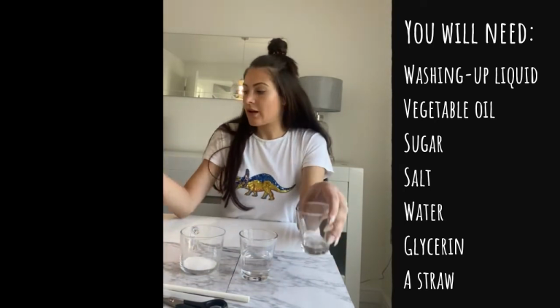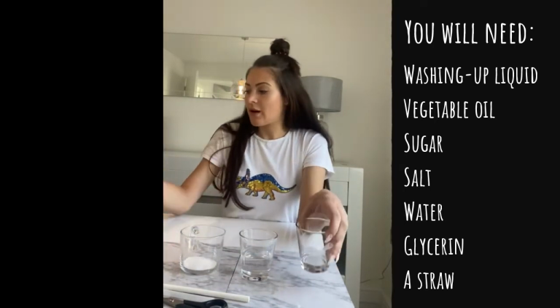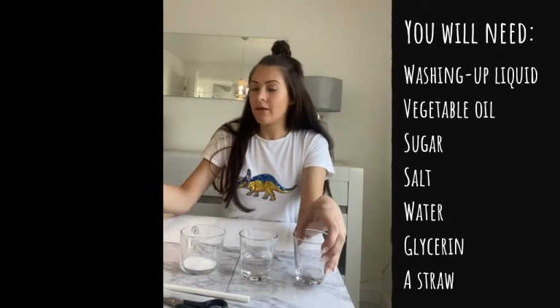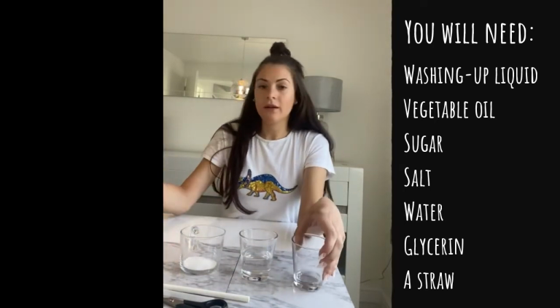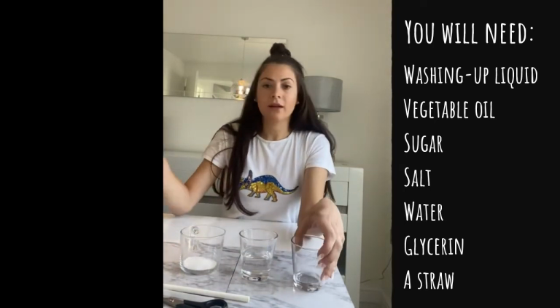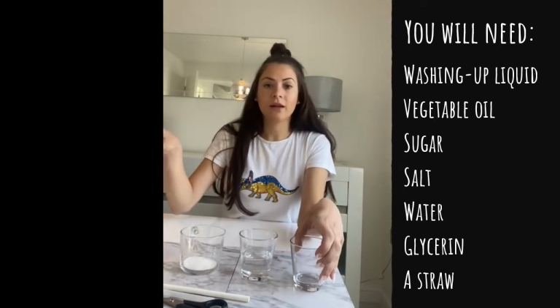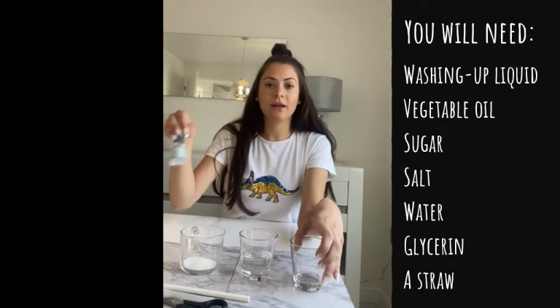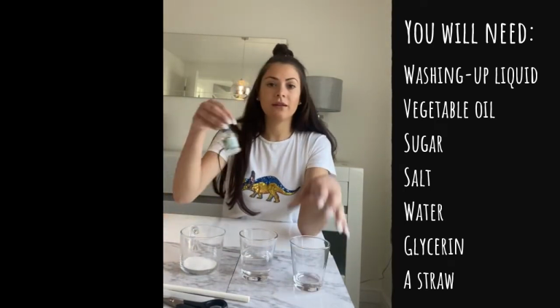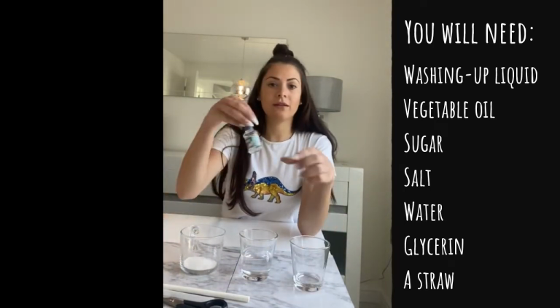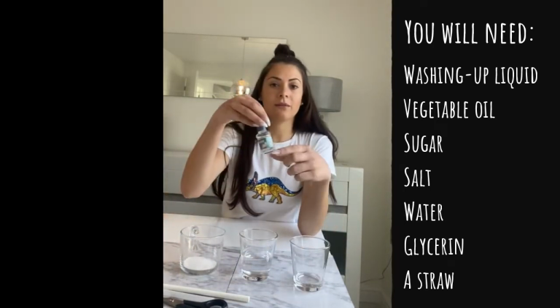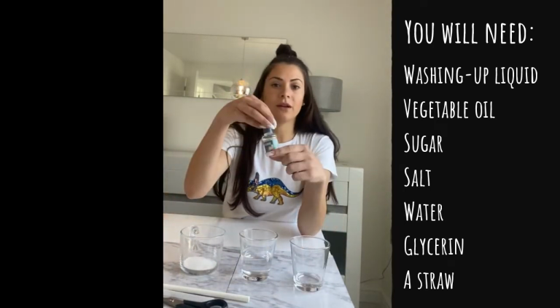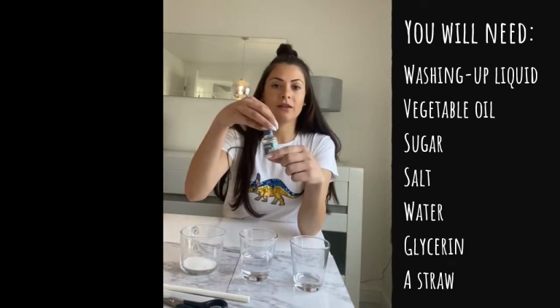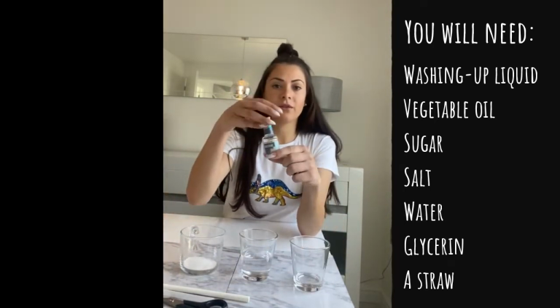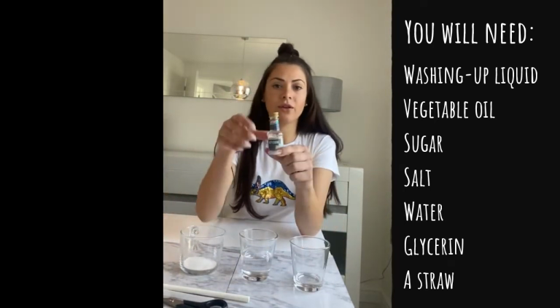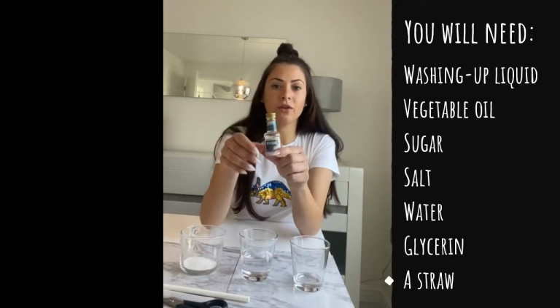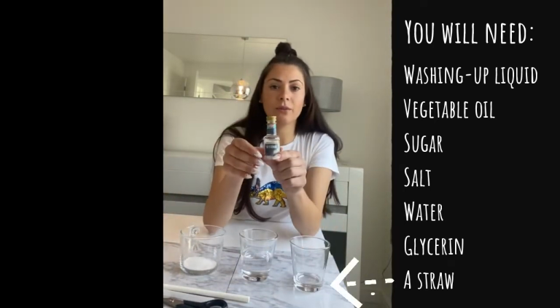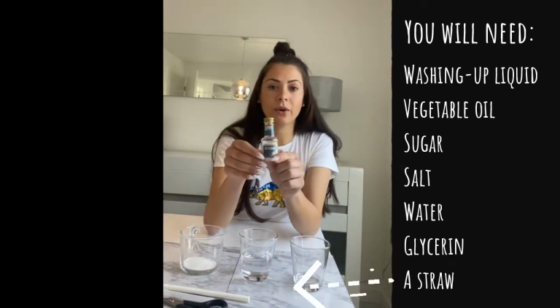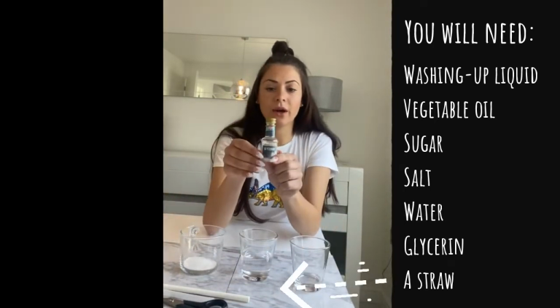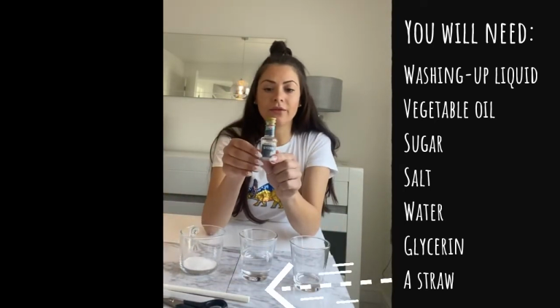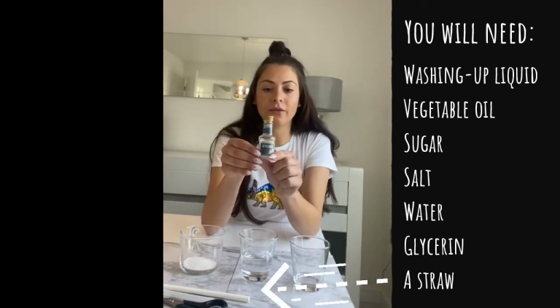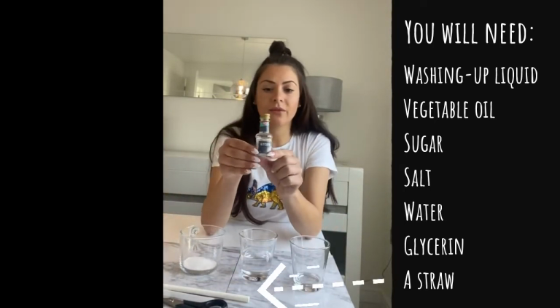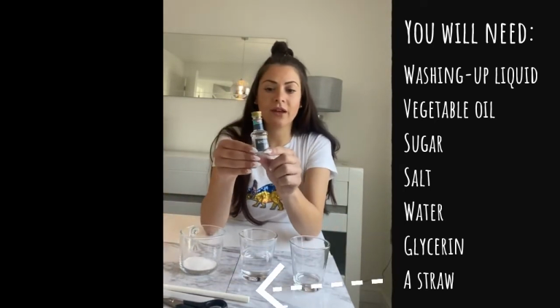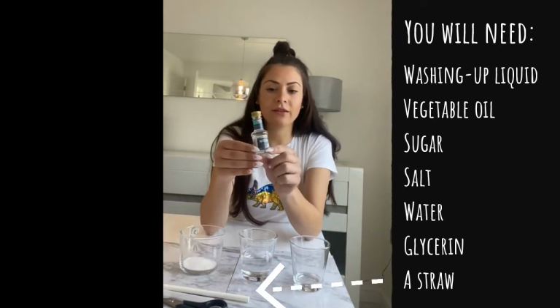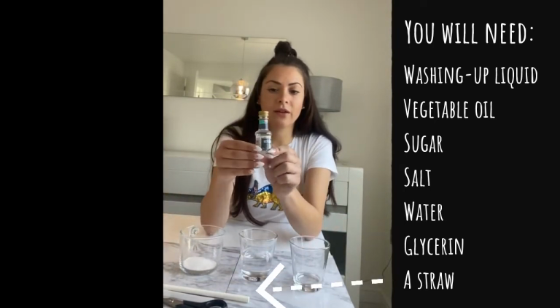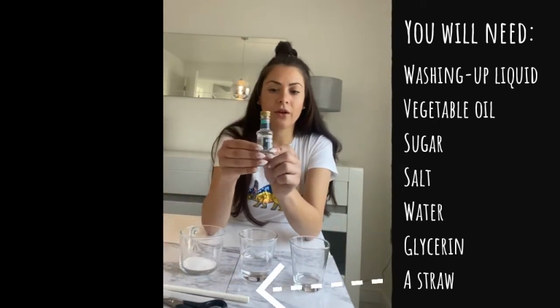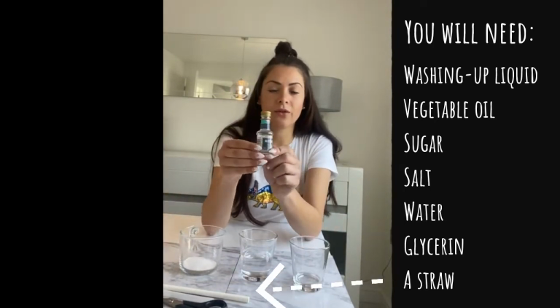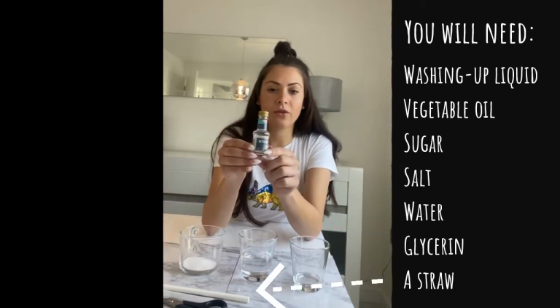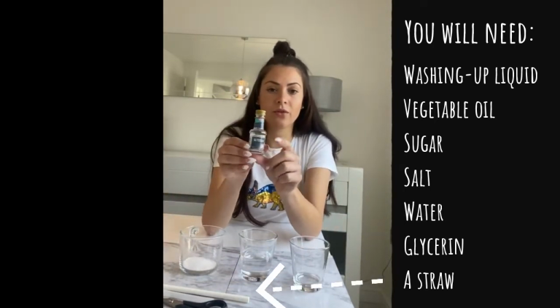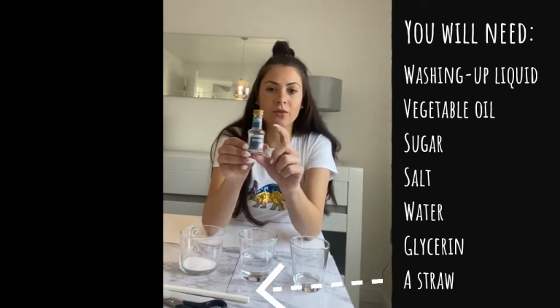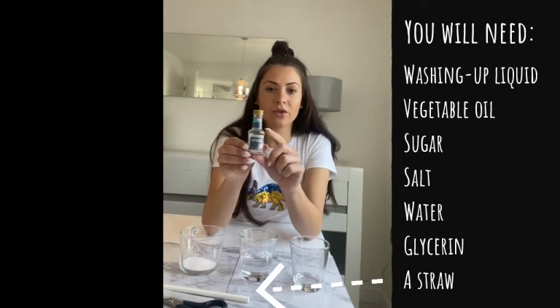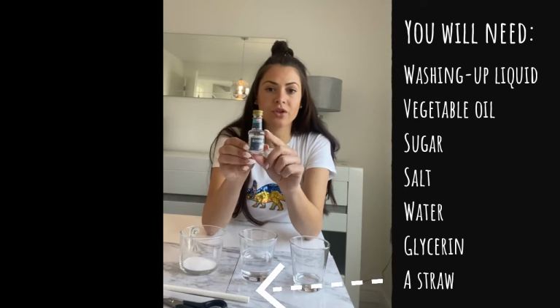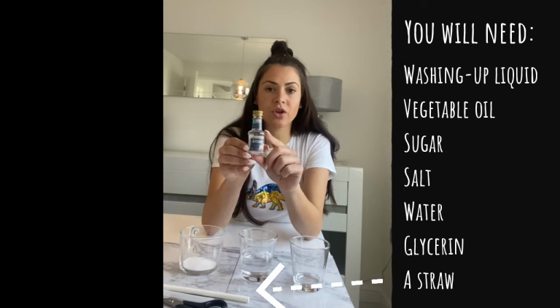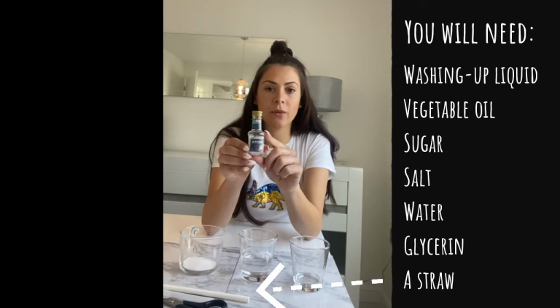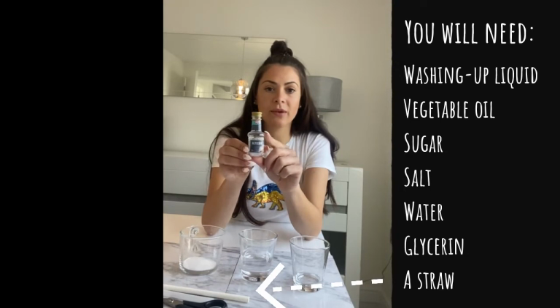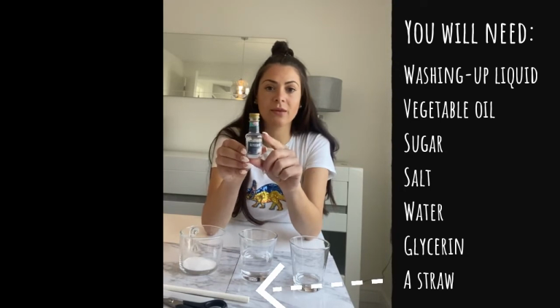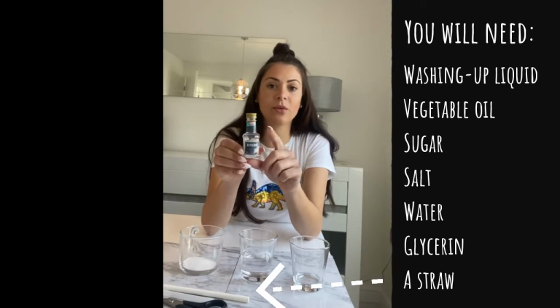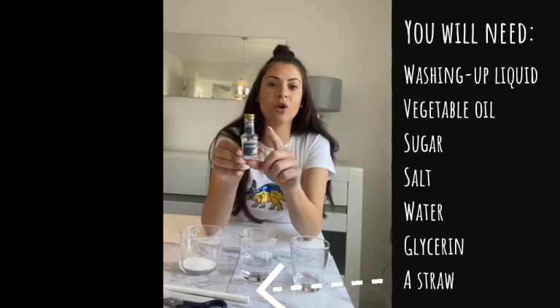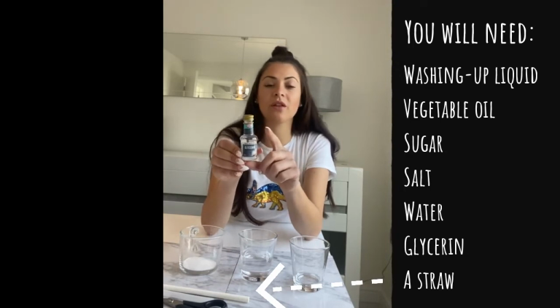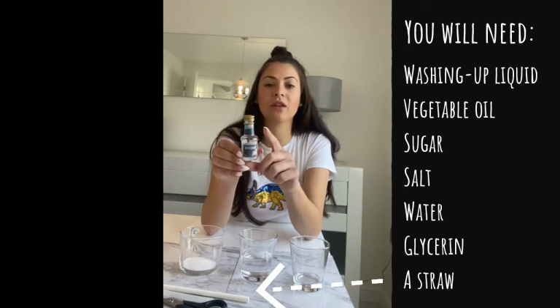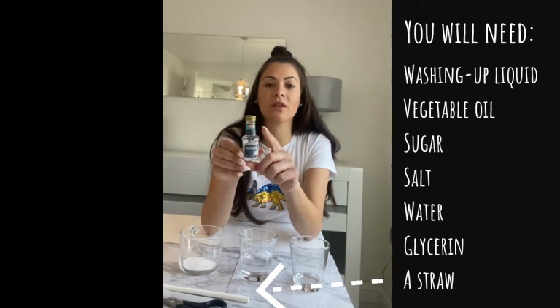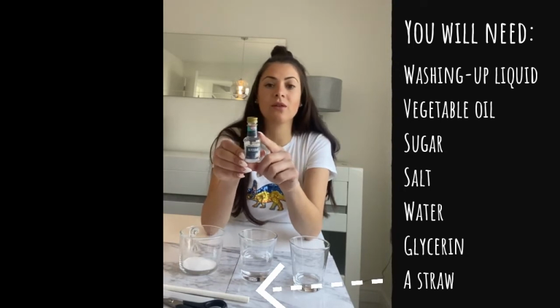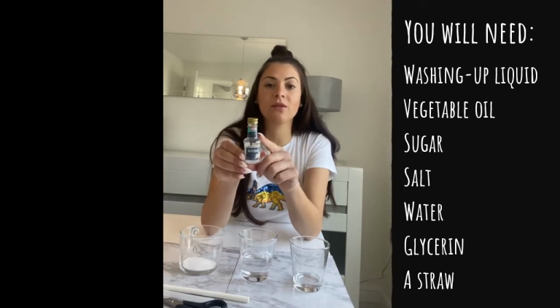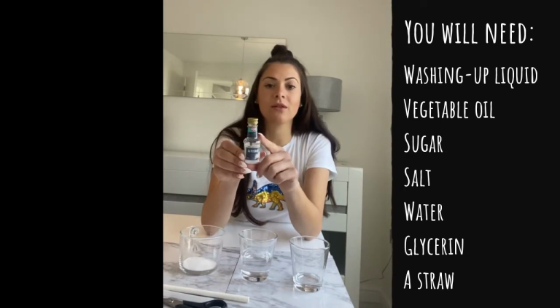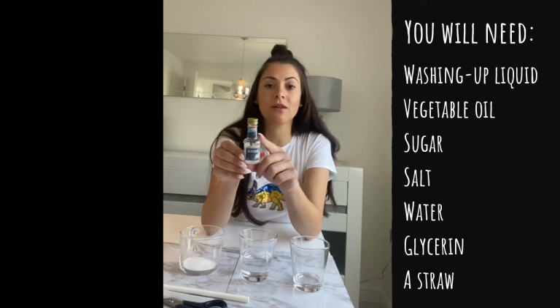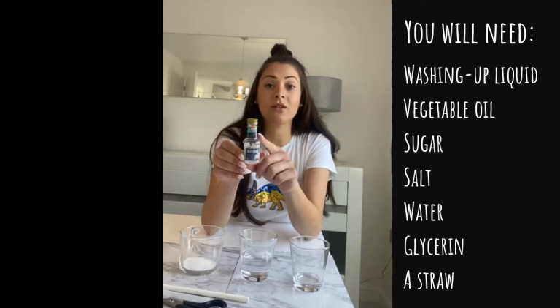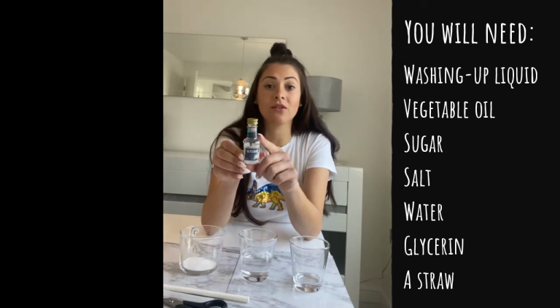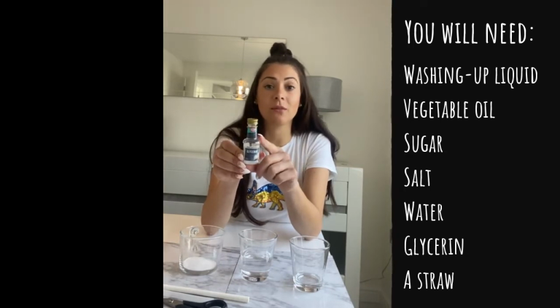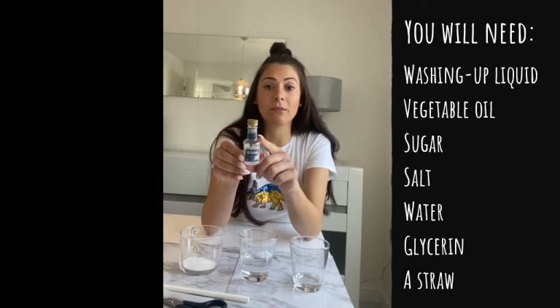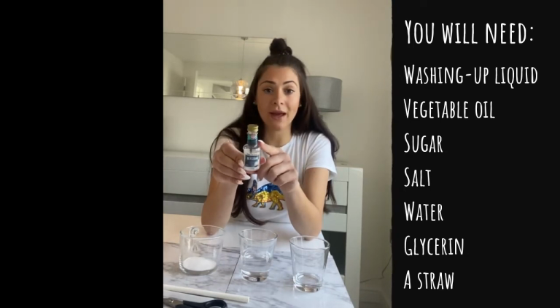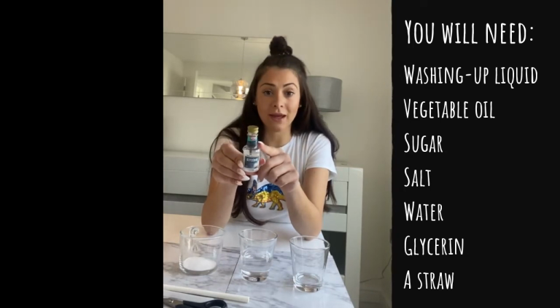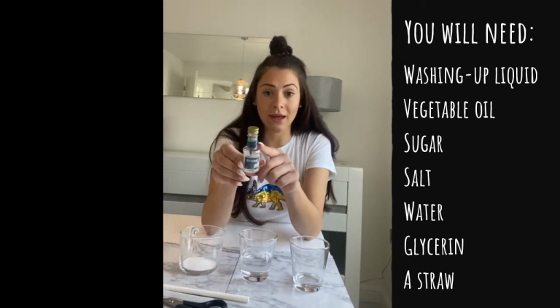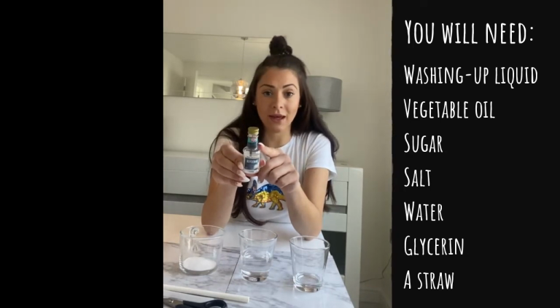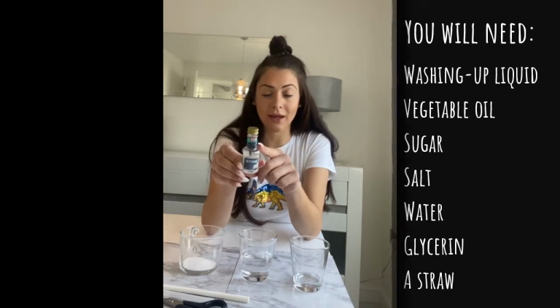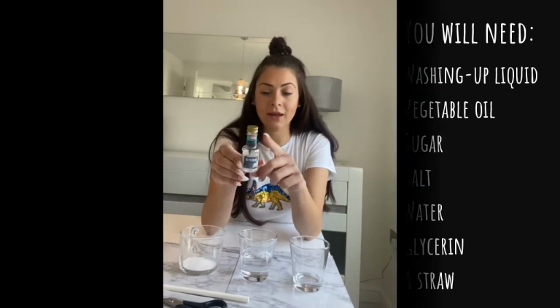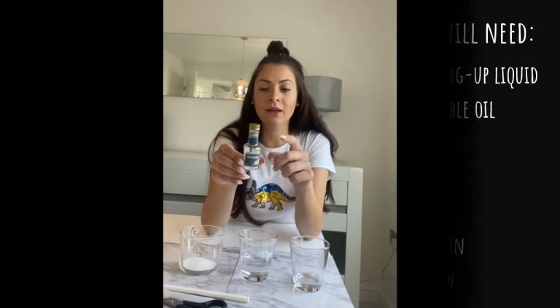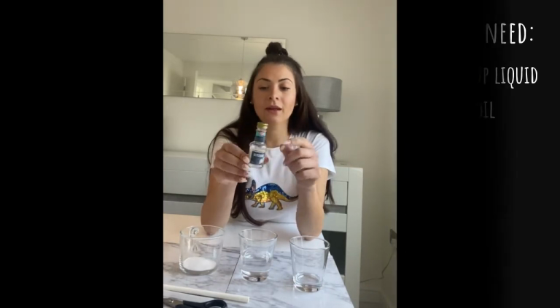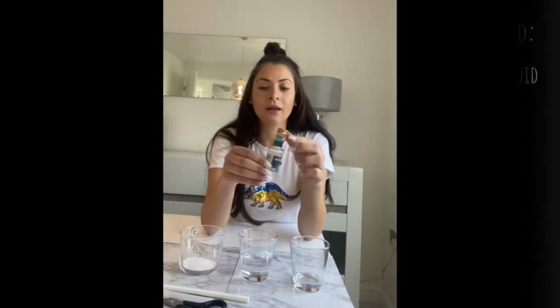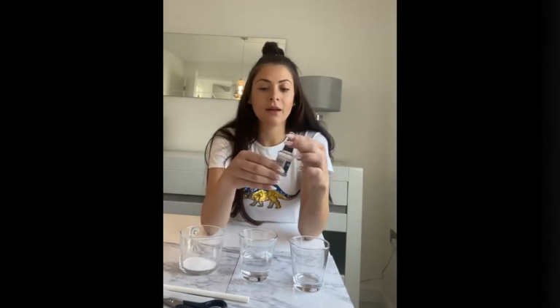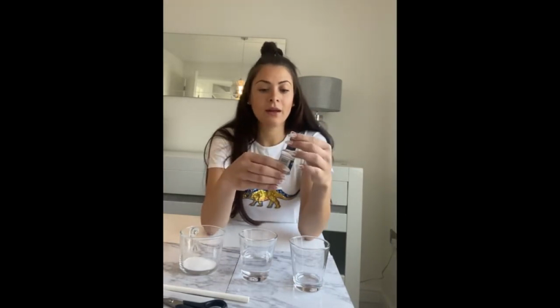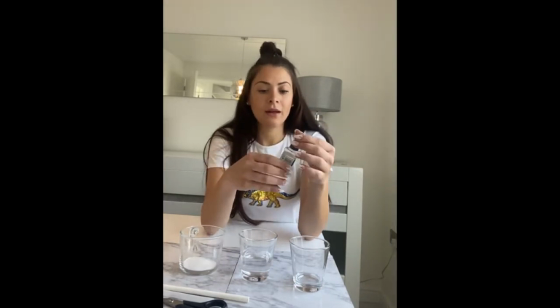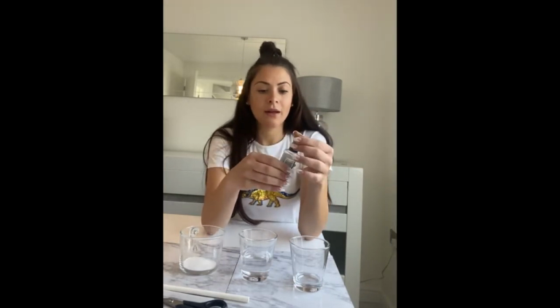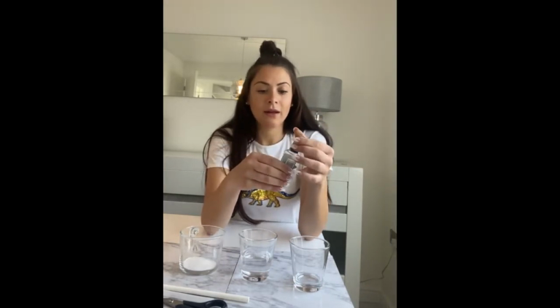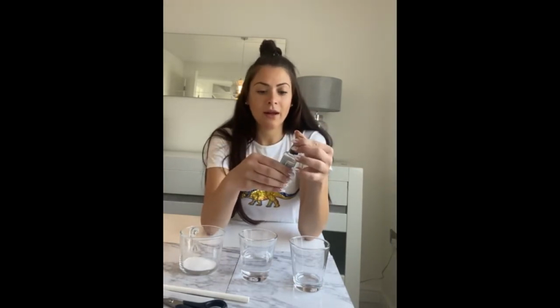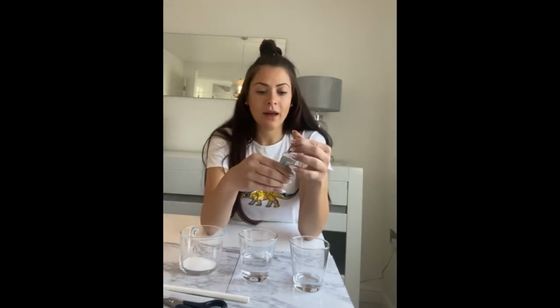Here's some glycerin — you can buy it from Tesco's or from the shop. It's a product that is used in baking.